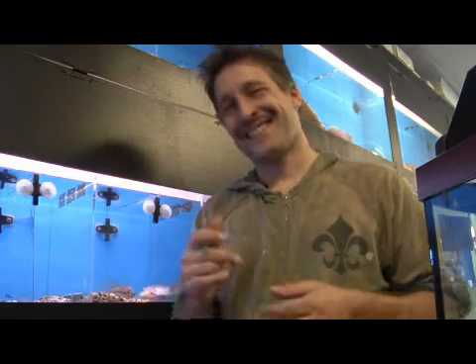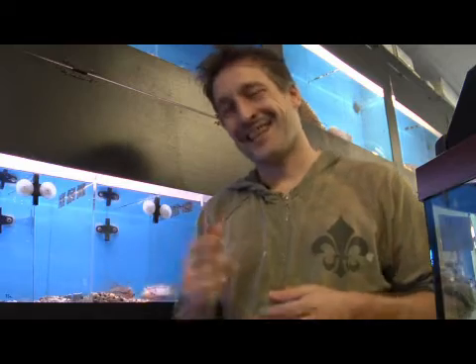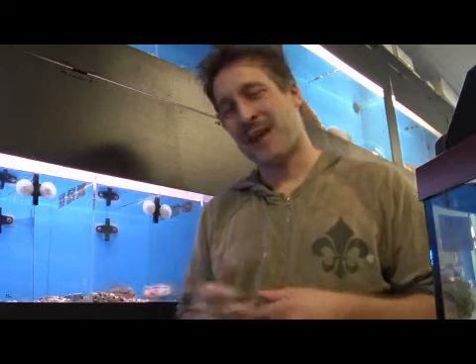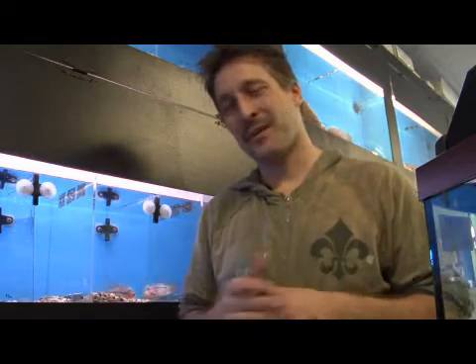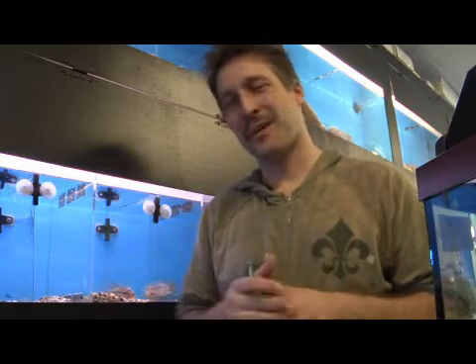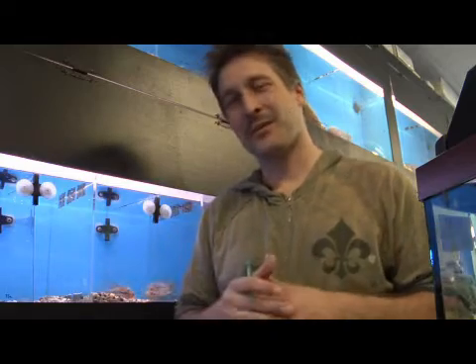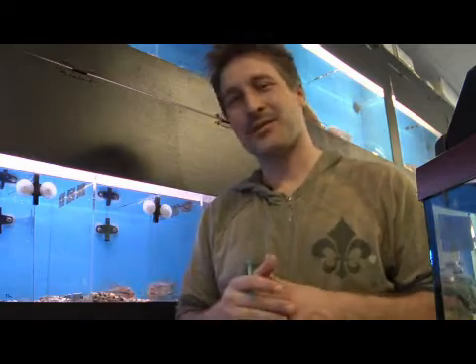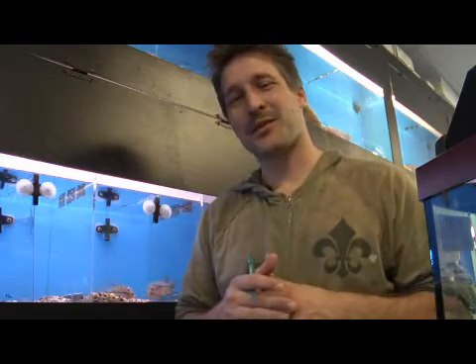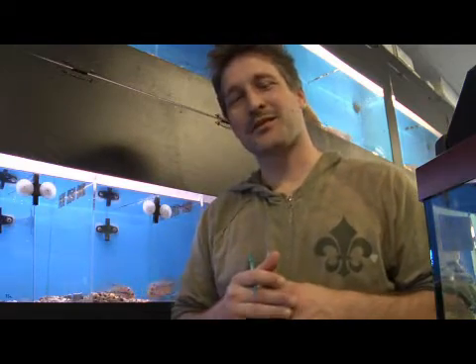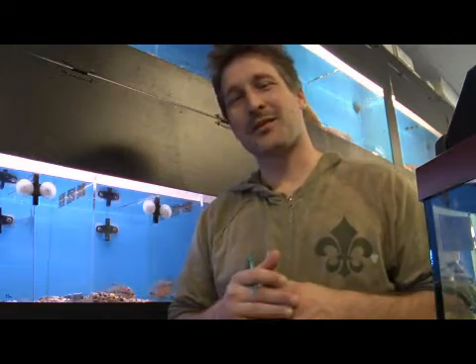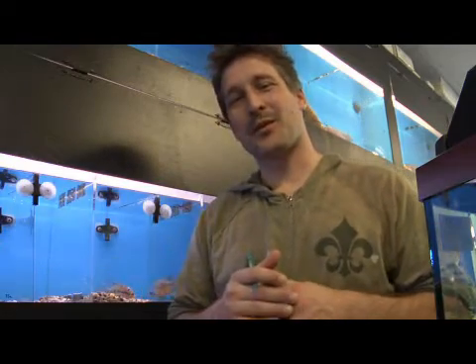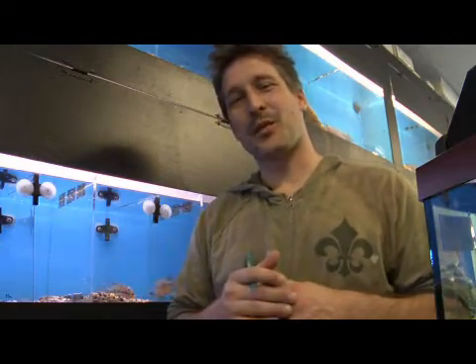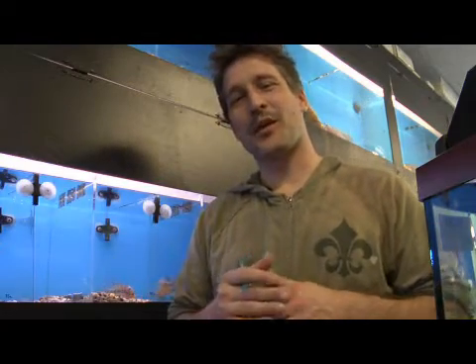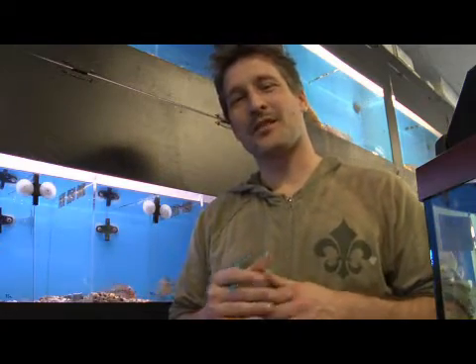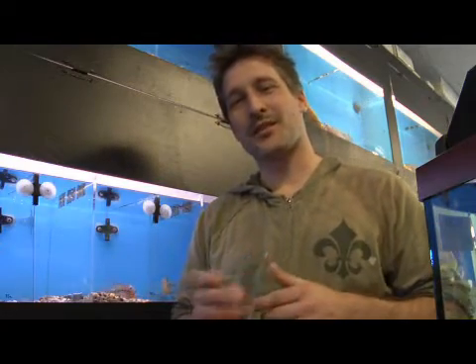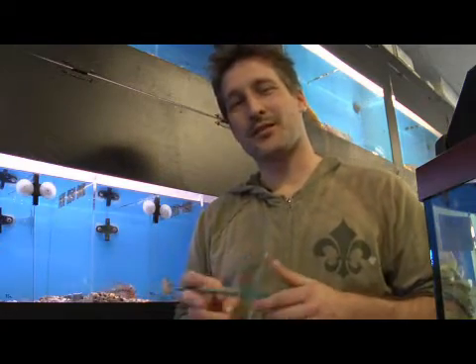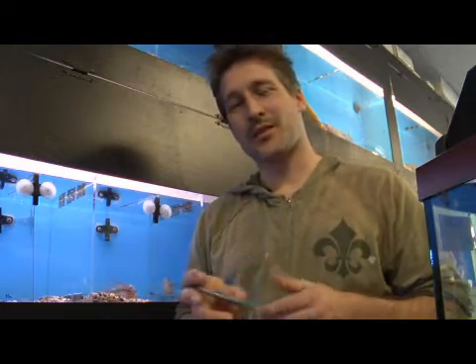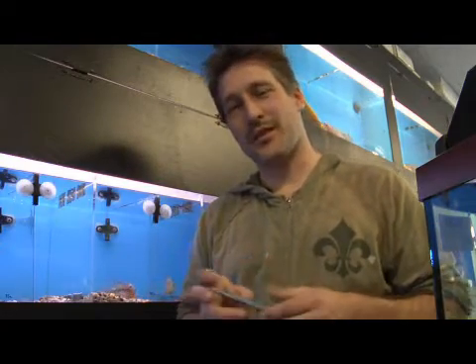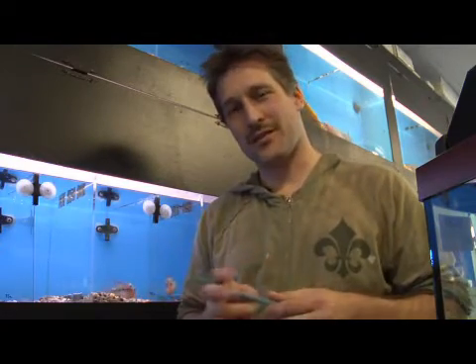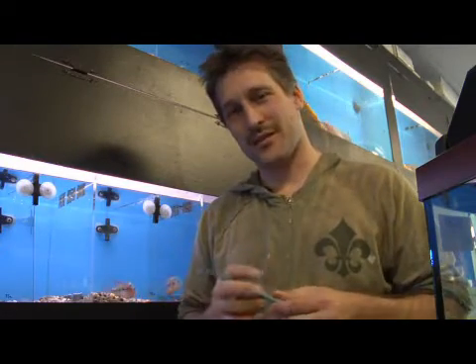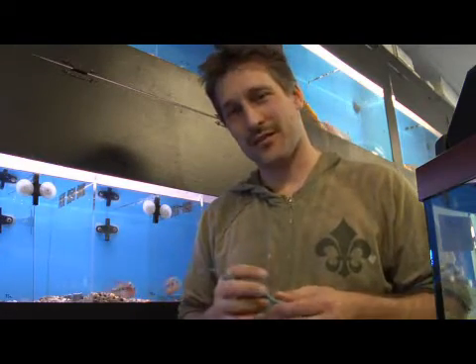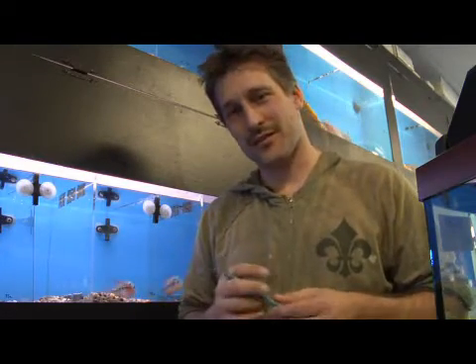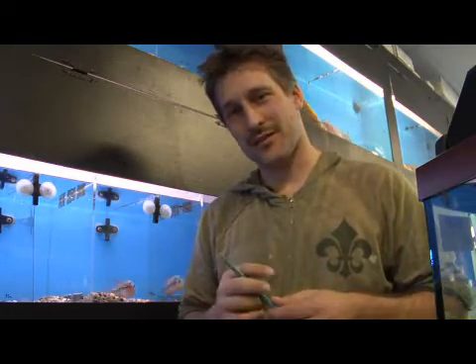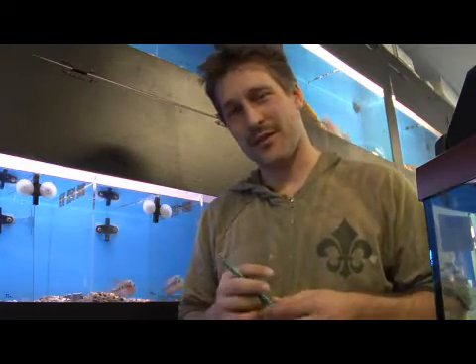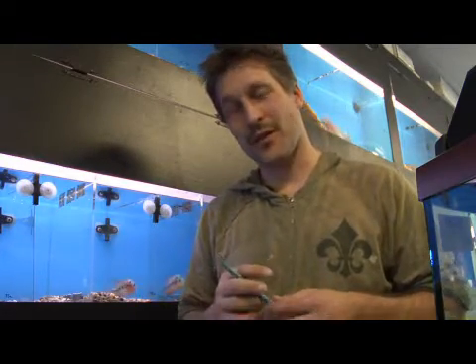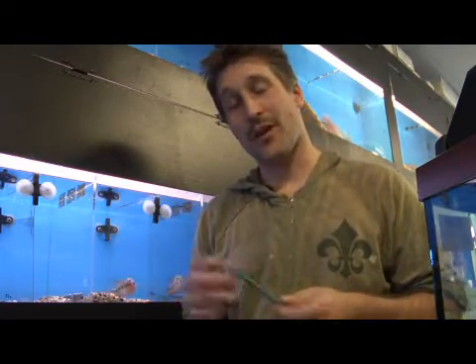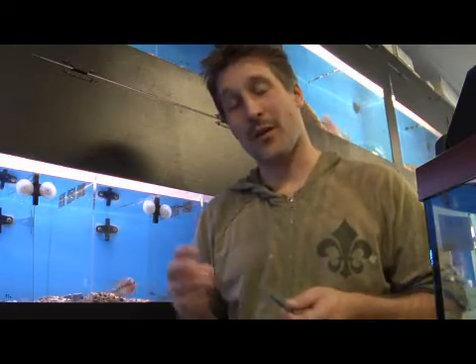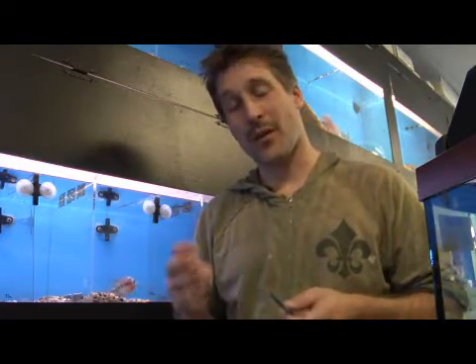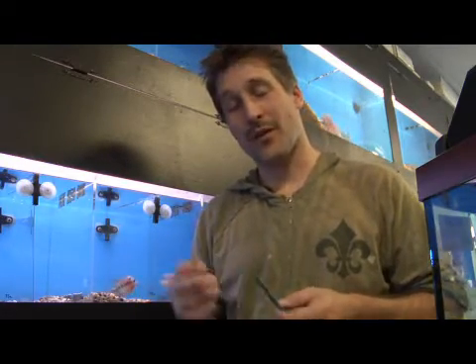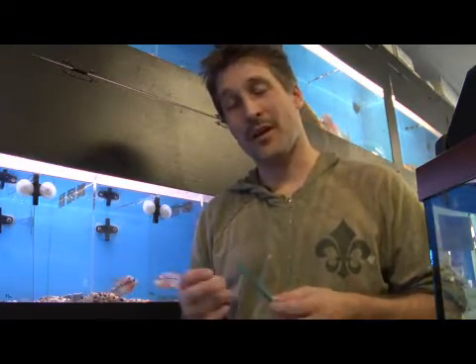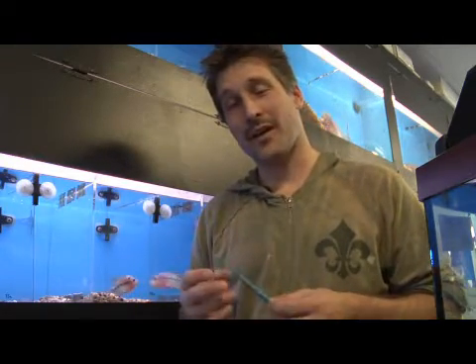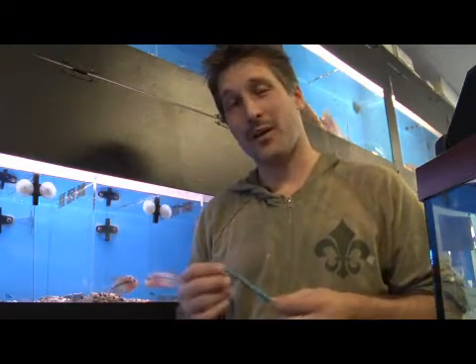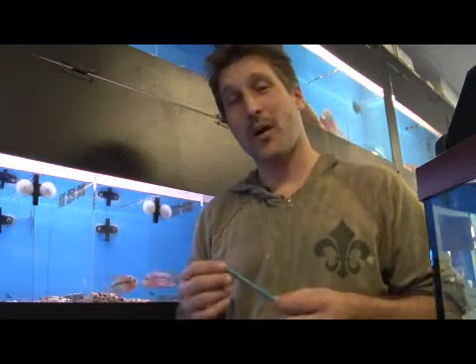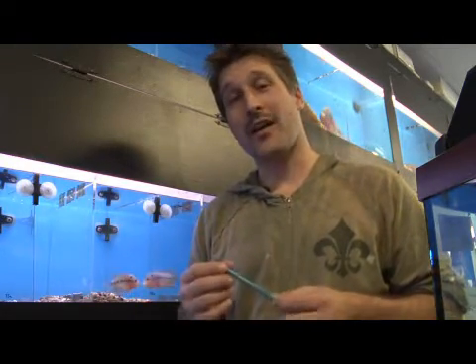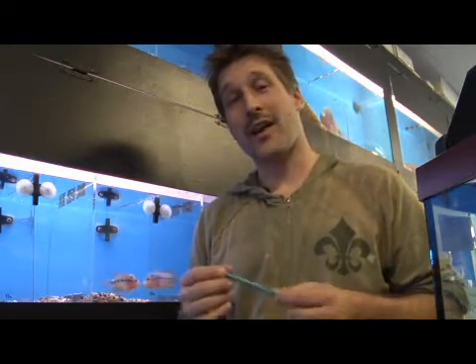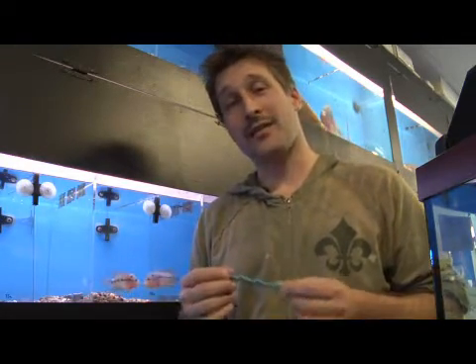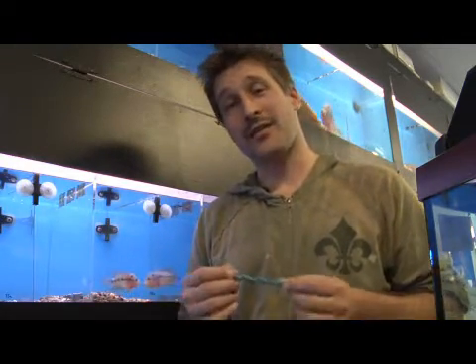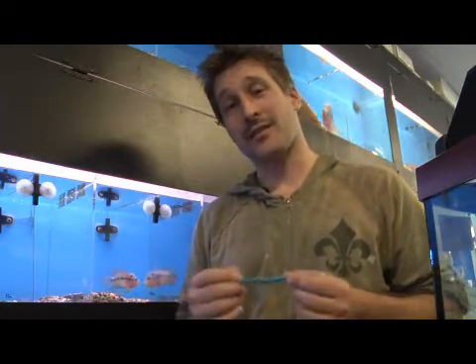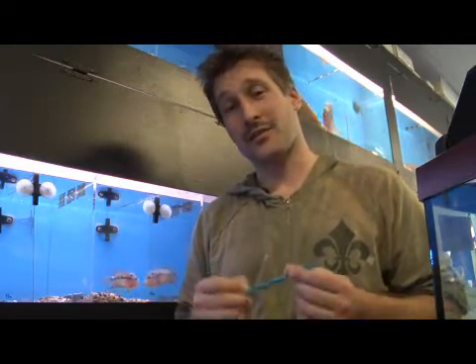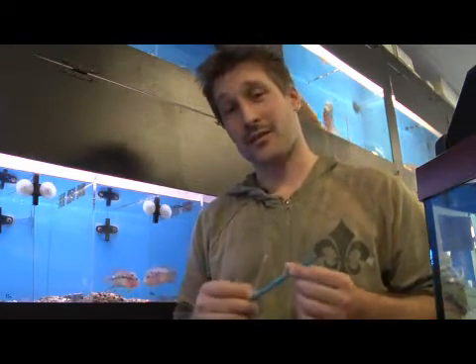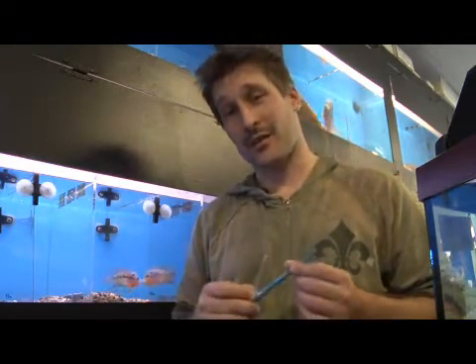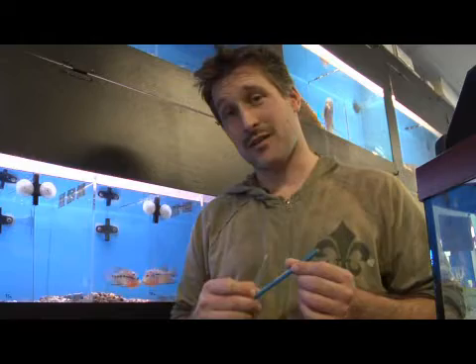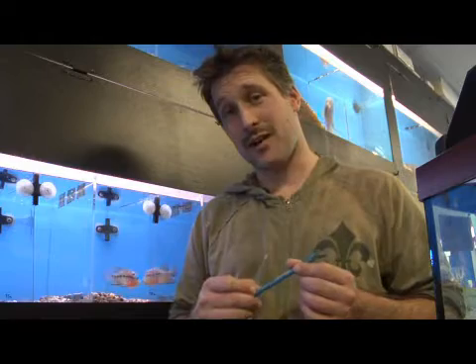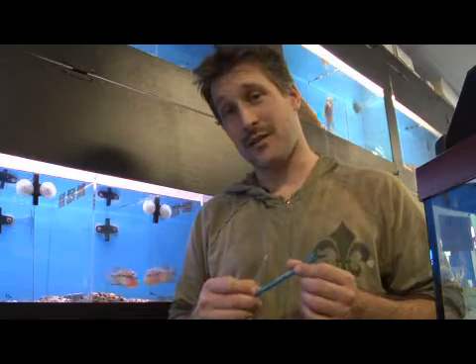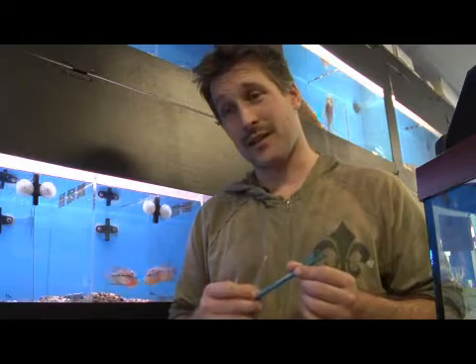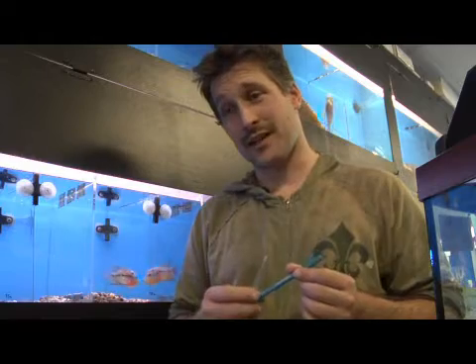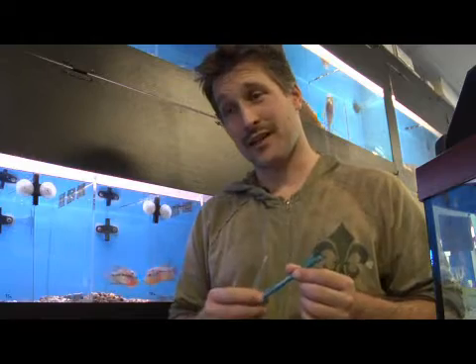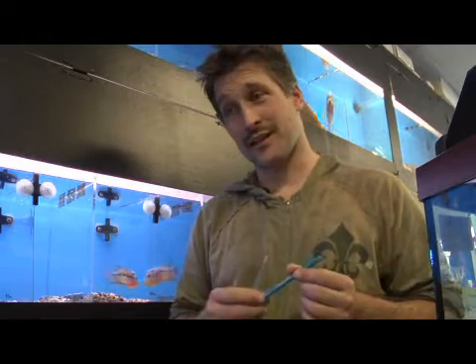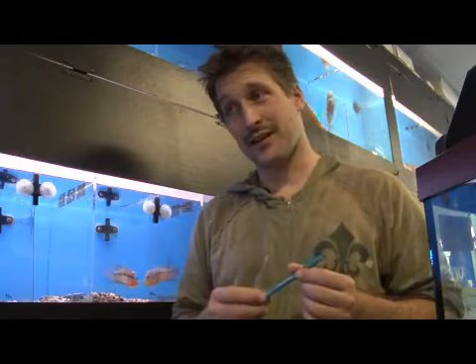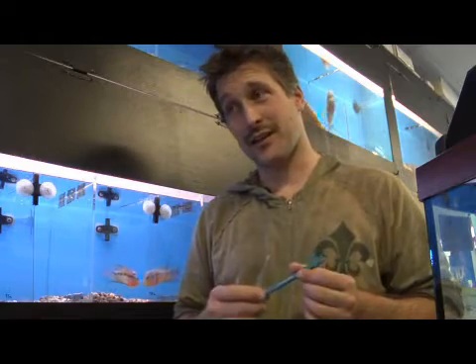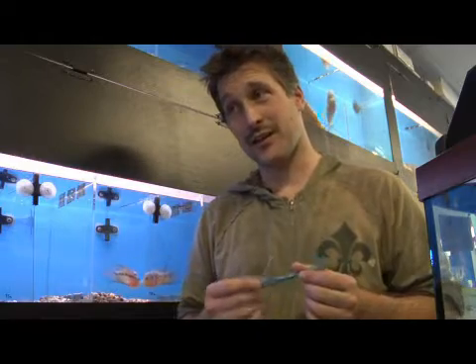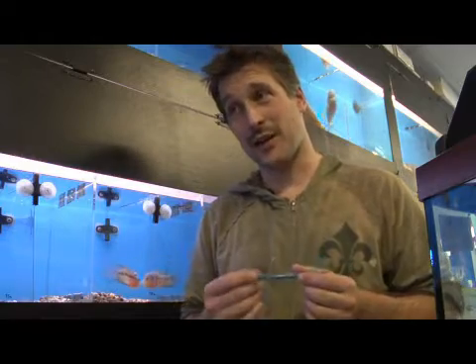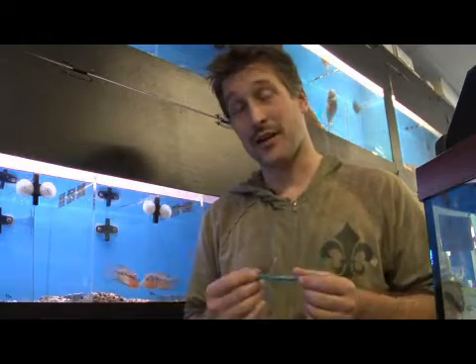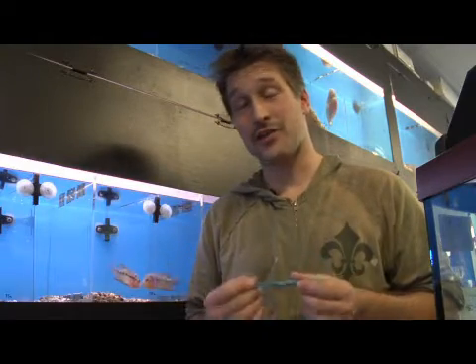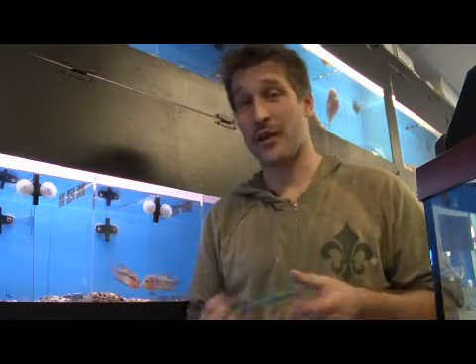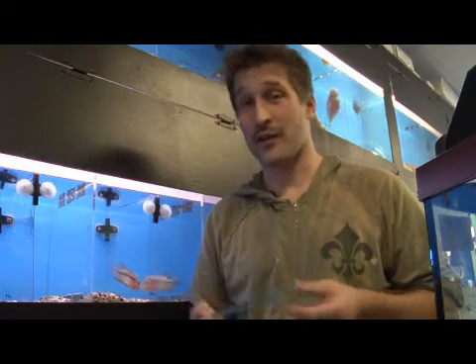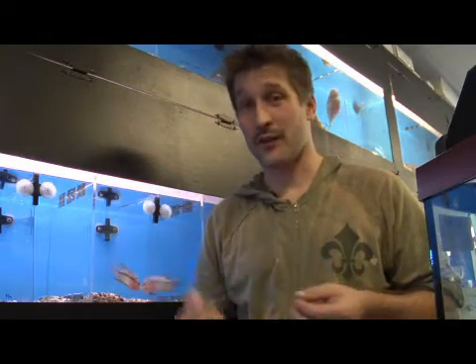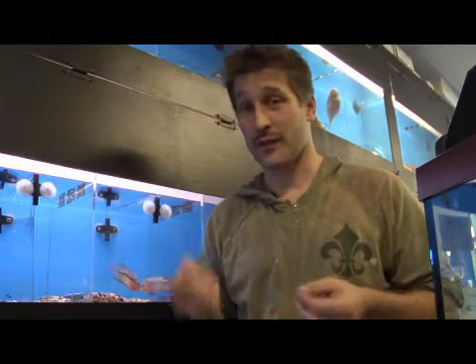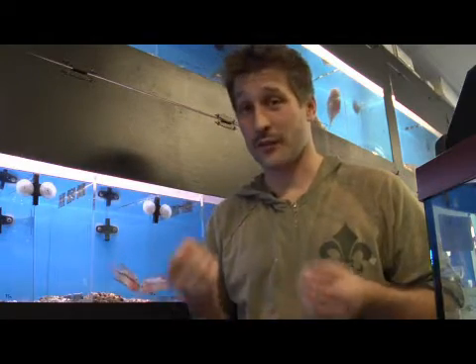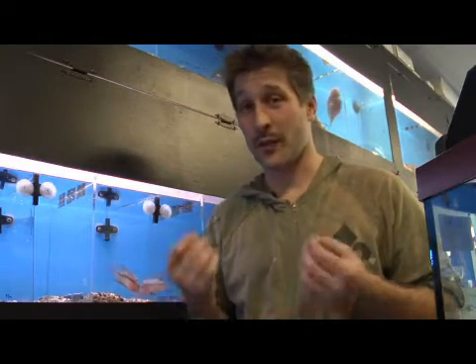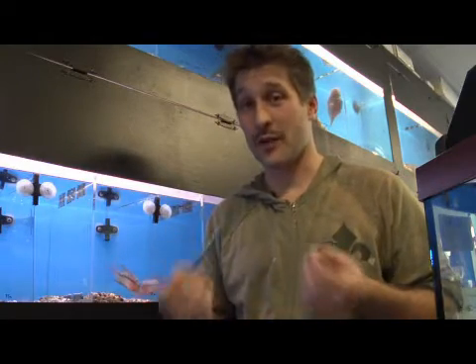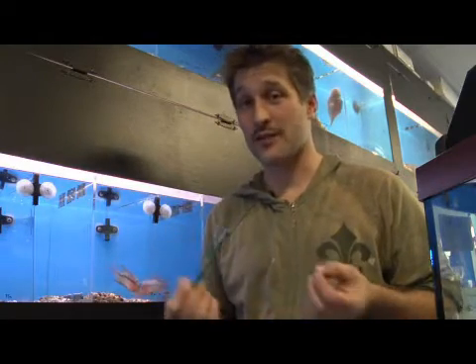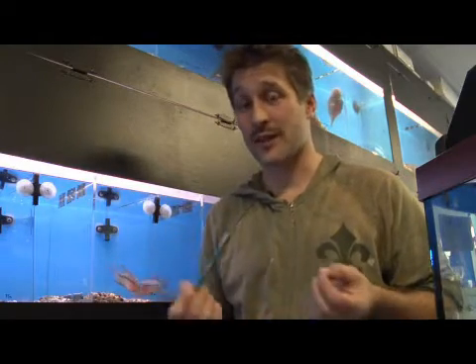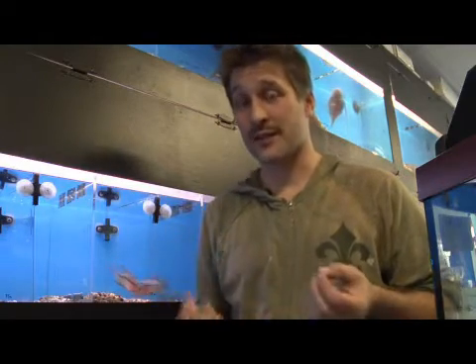Hi, my name is Chris from Aquatic Central here in San Francisco and on the web at aquatic-central.com, and I'd like to tell you how to check your fish for parasites.